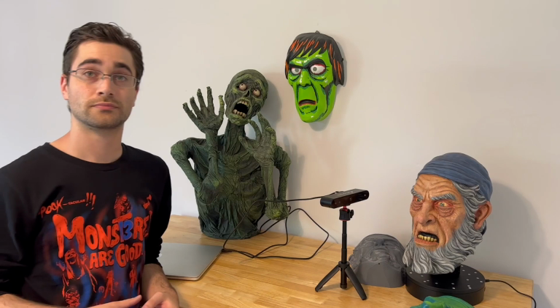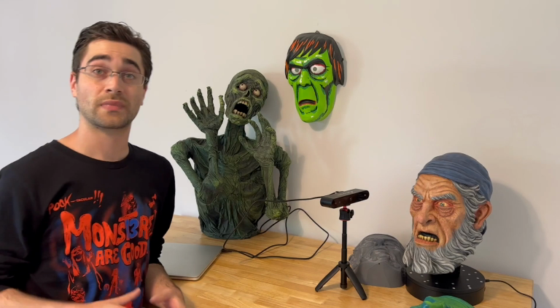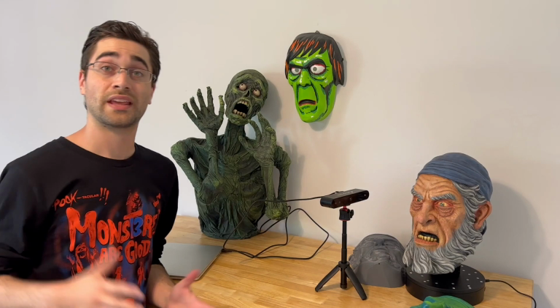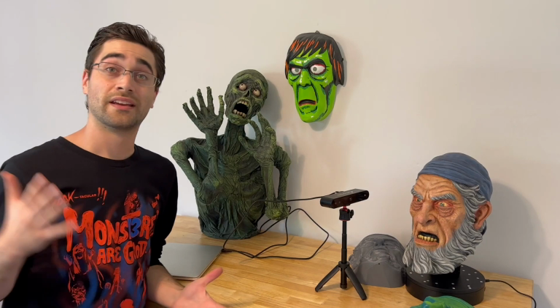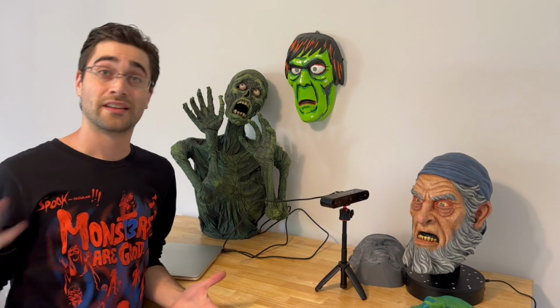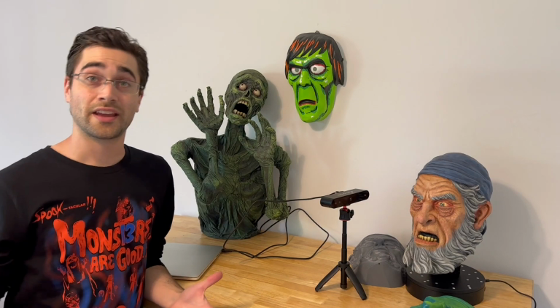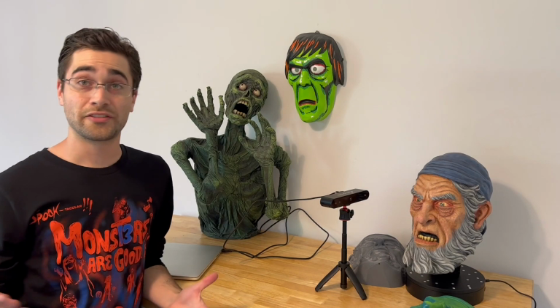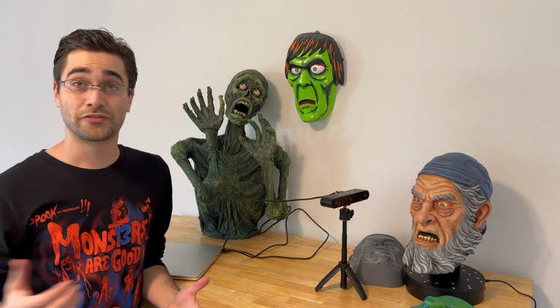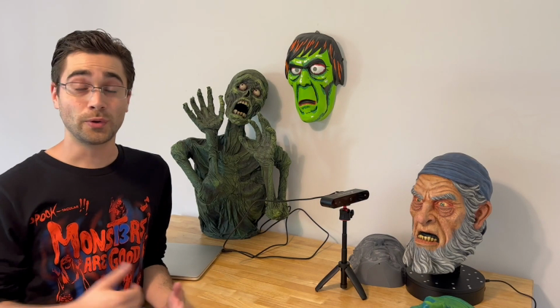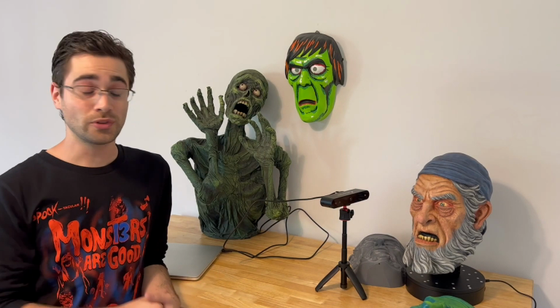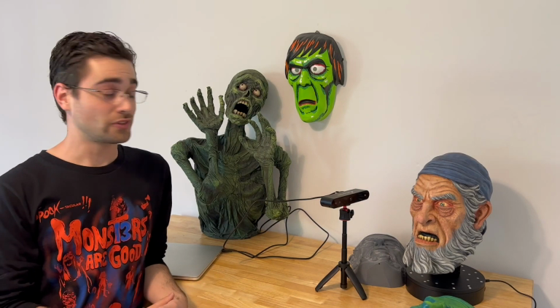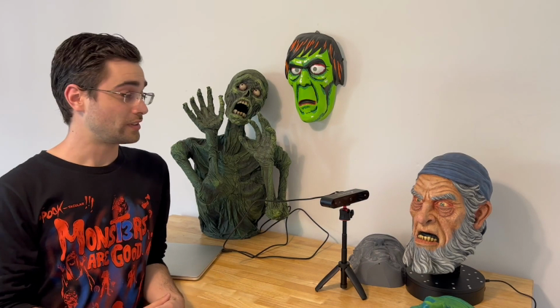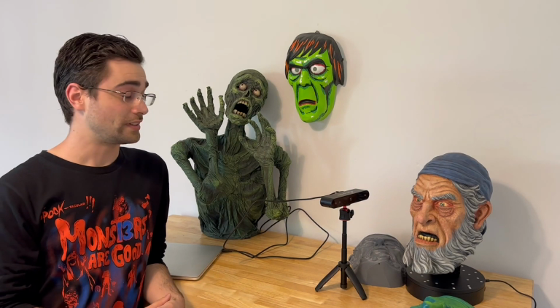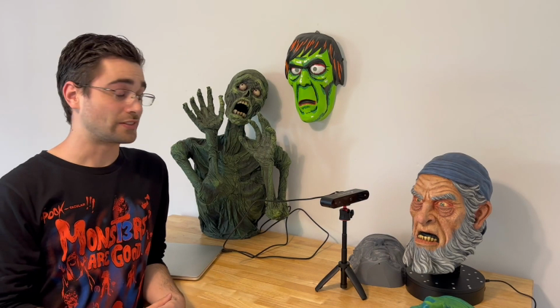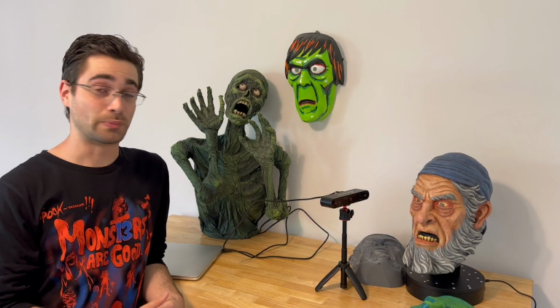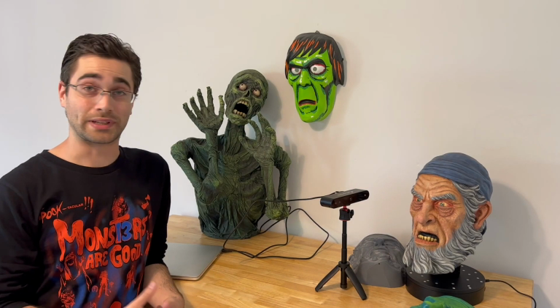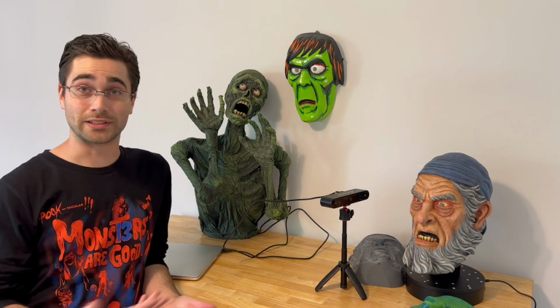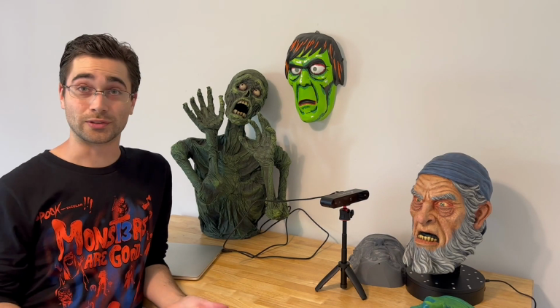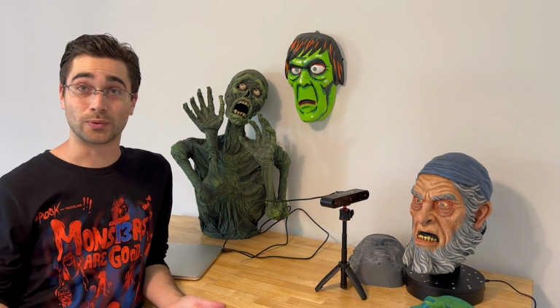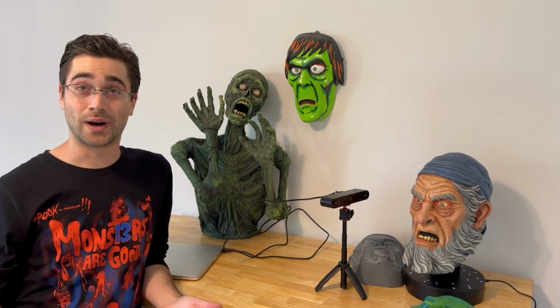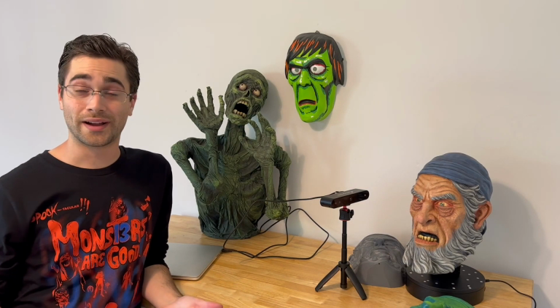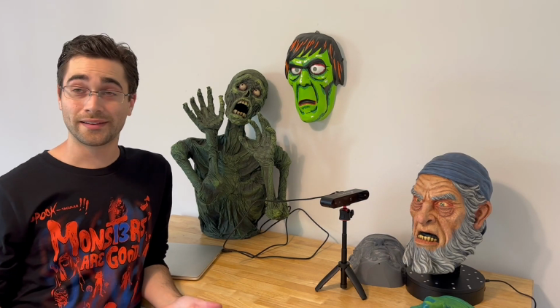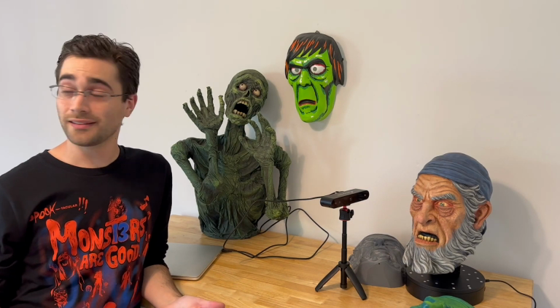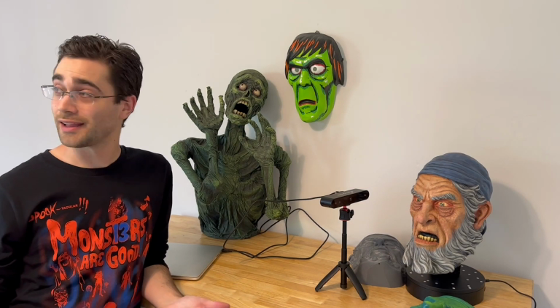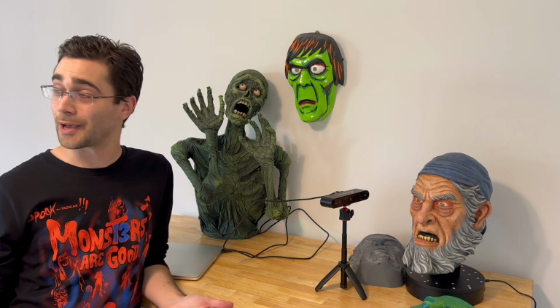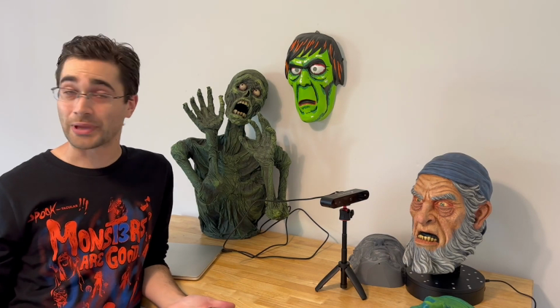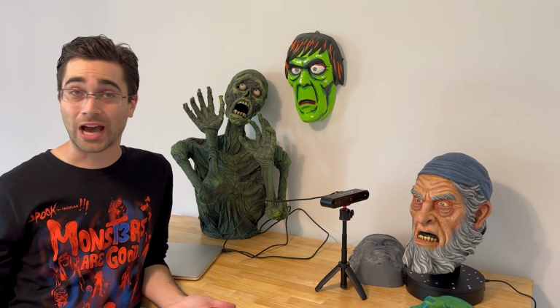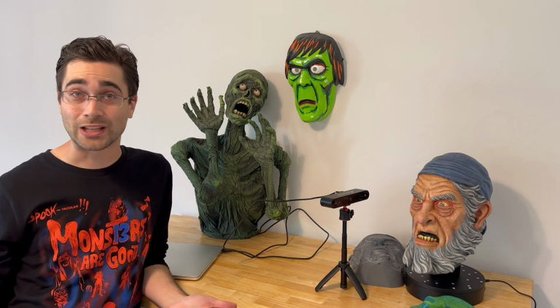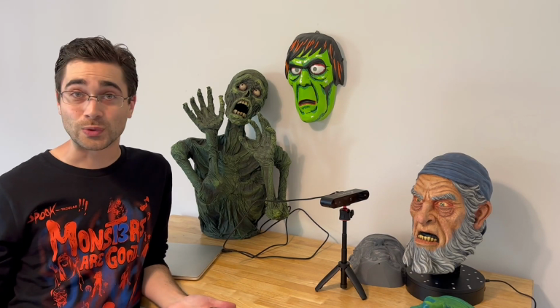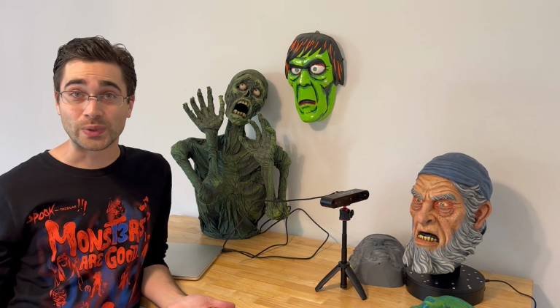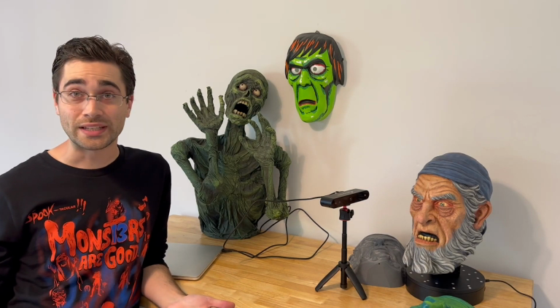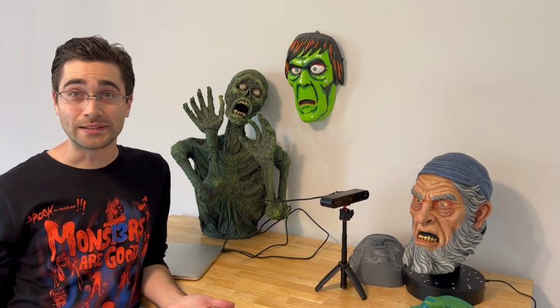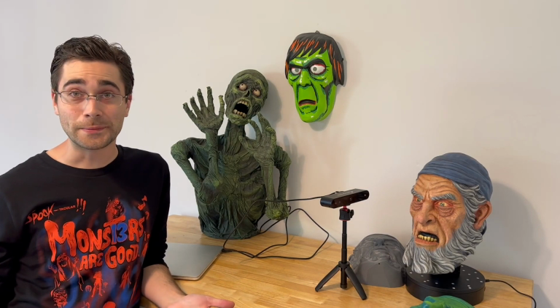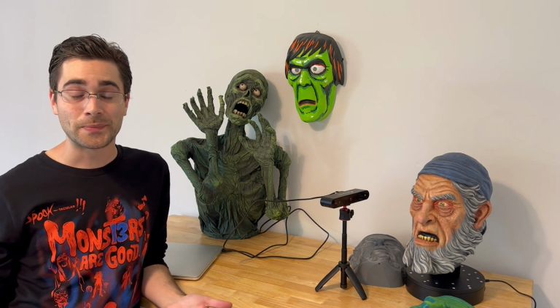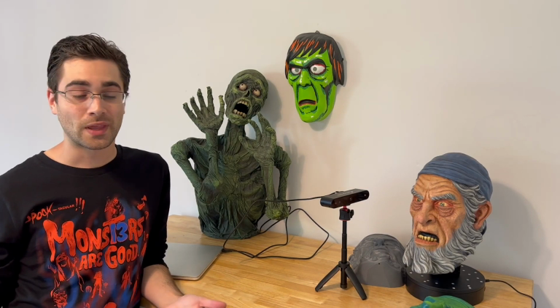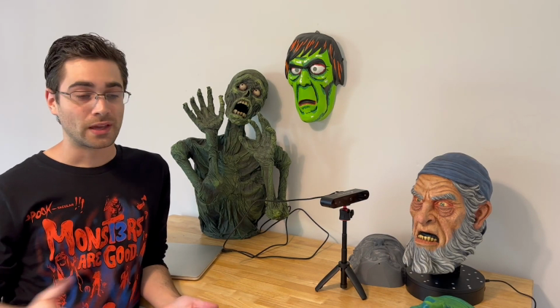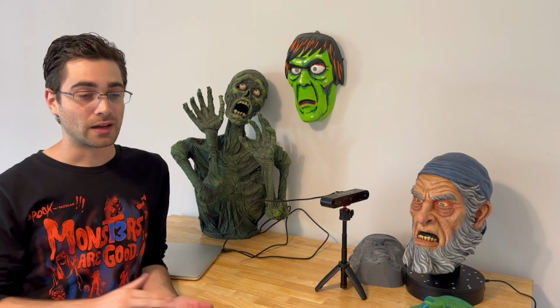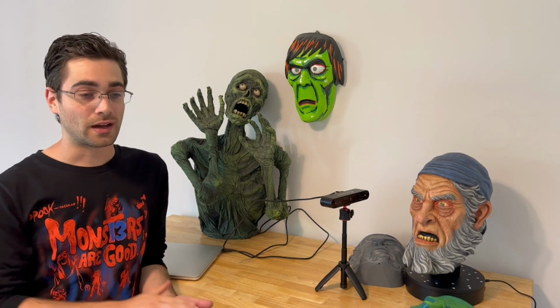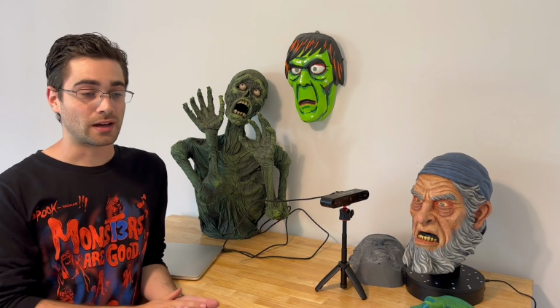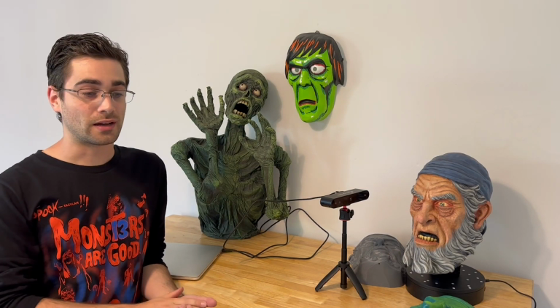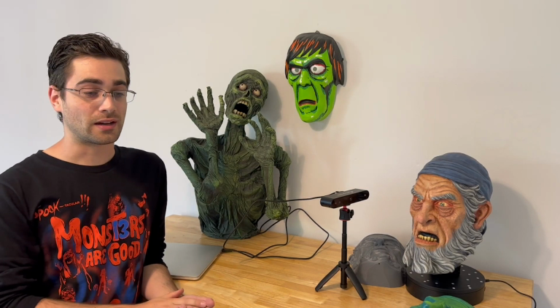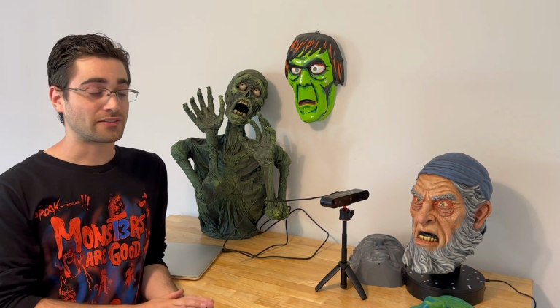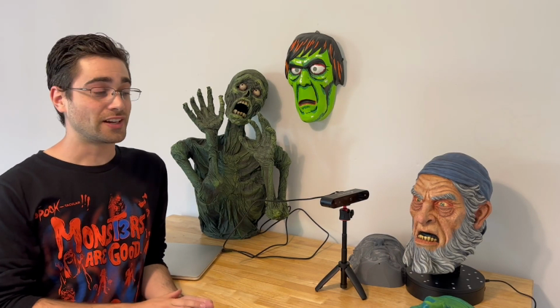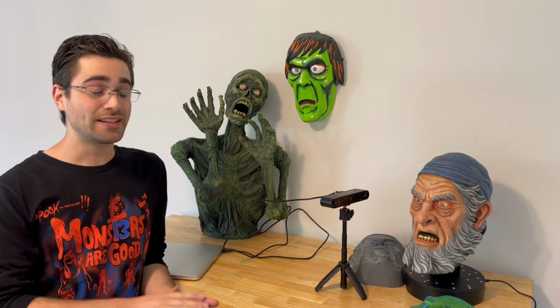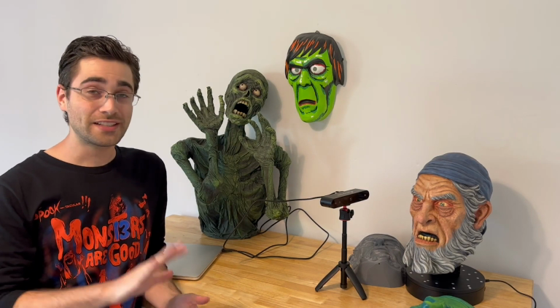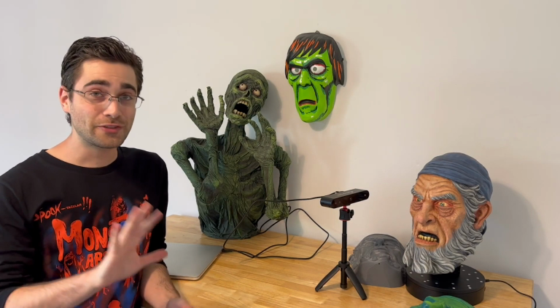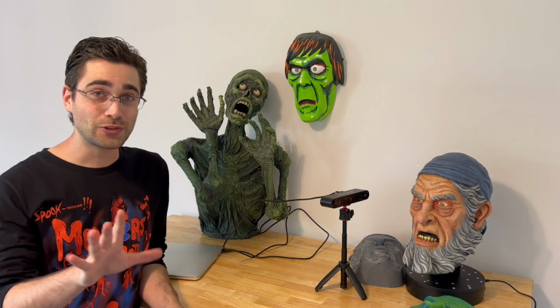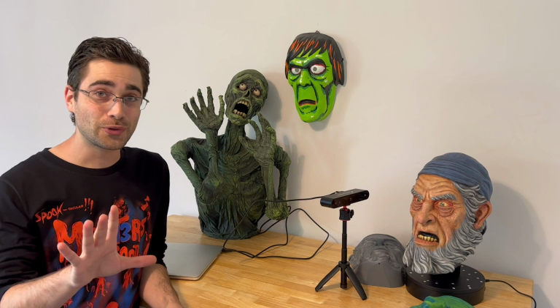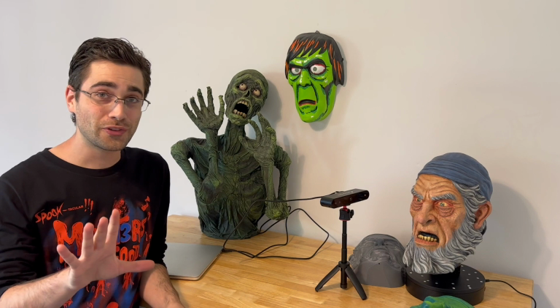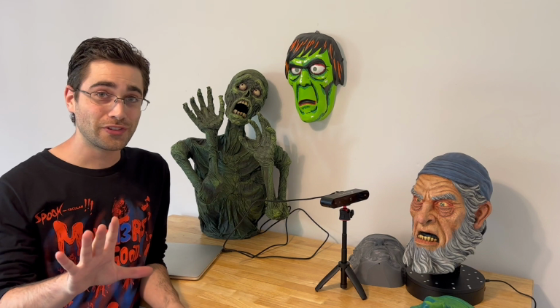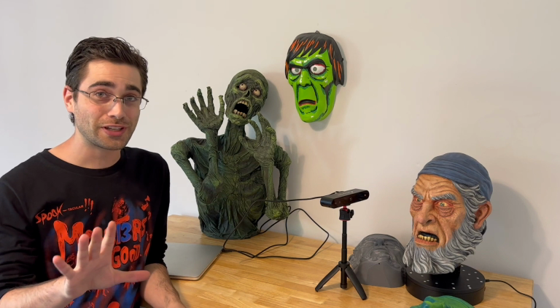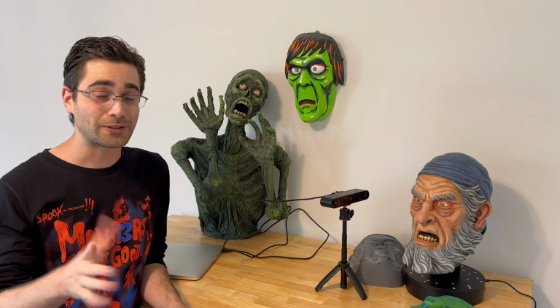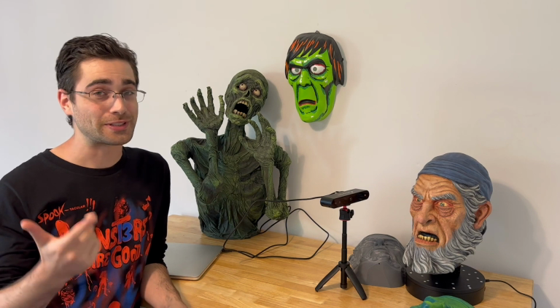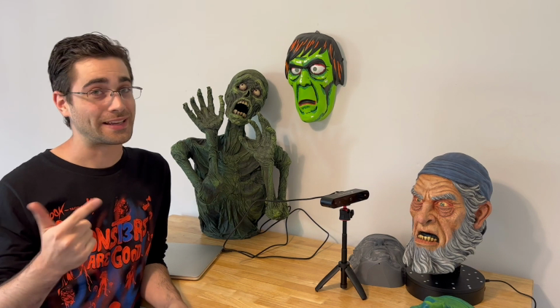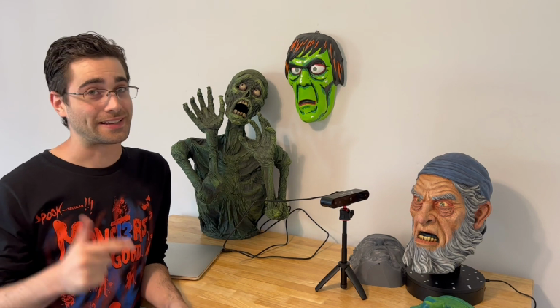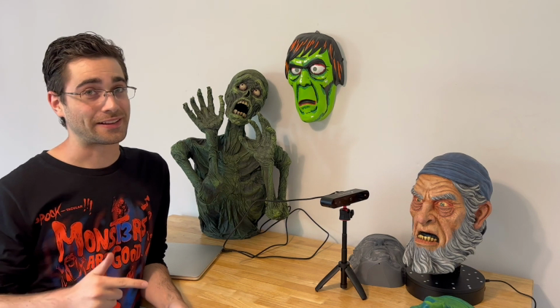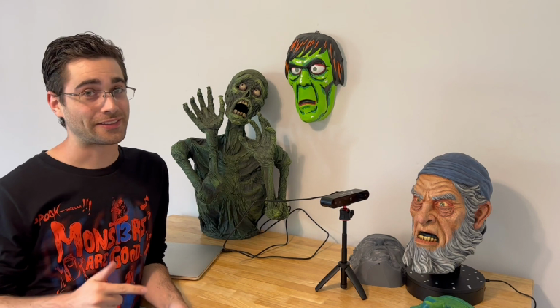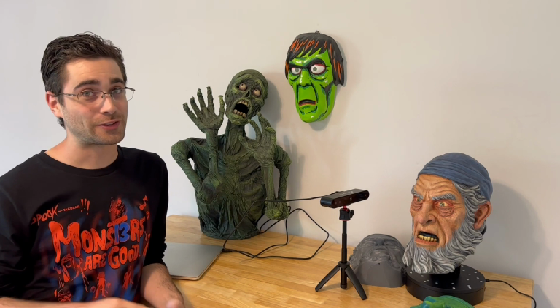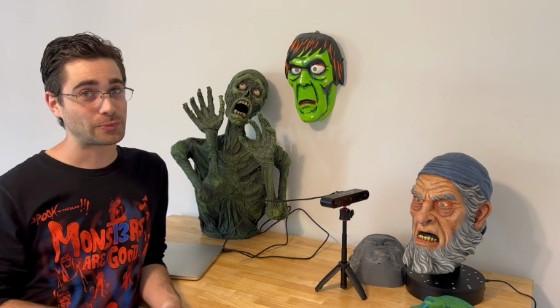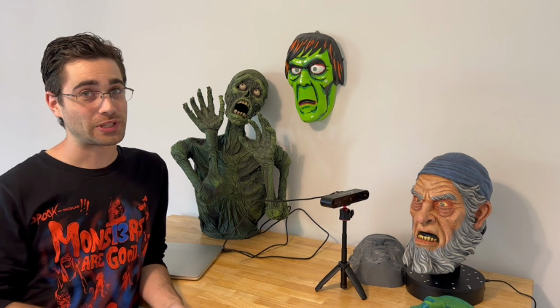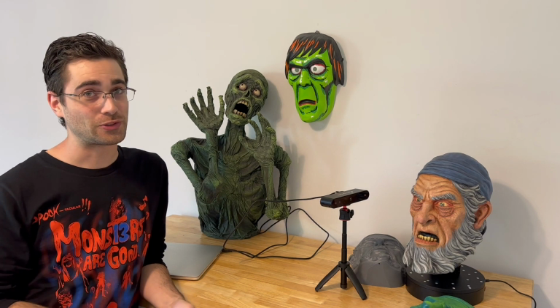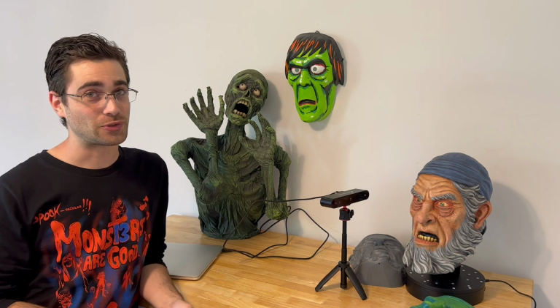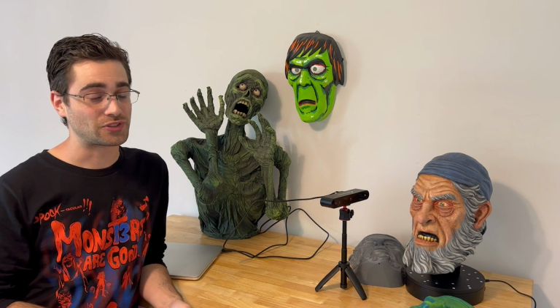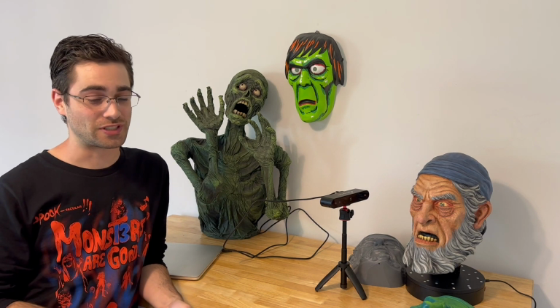Hey folks, it's been a little while. Happy Halloween! I've got a different sort of video today and I think it'll be interesting.